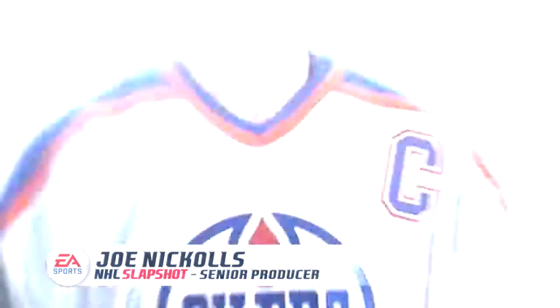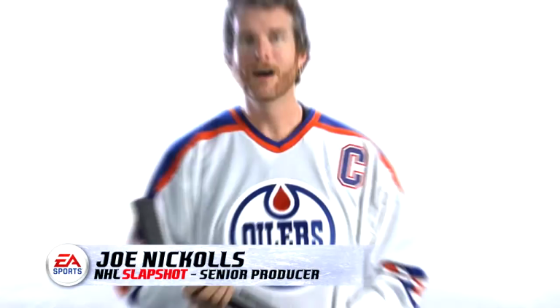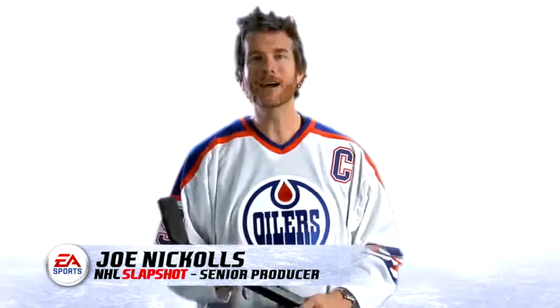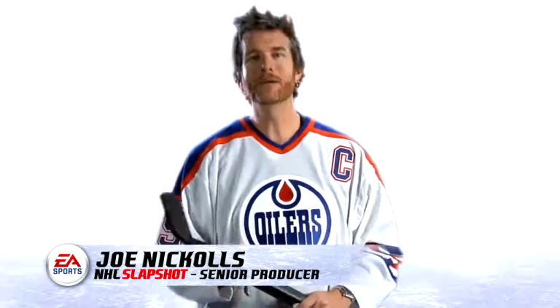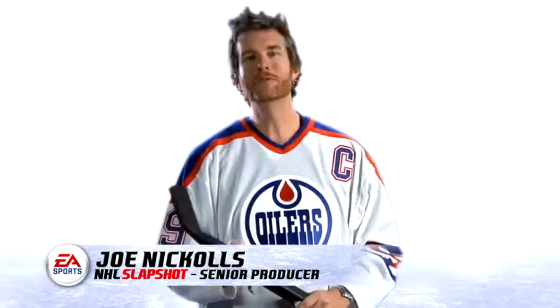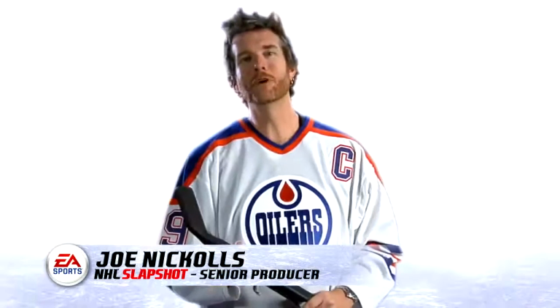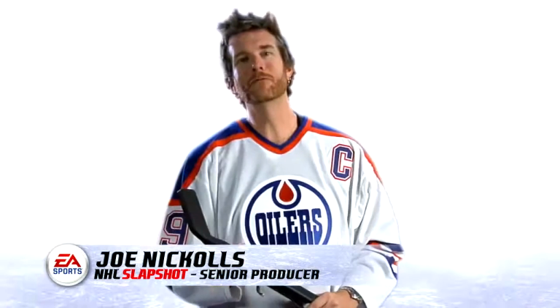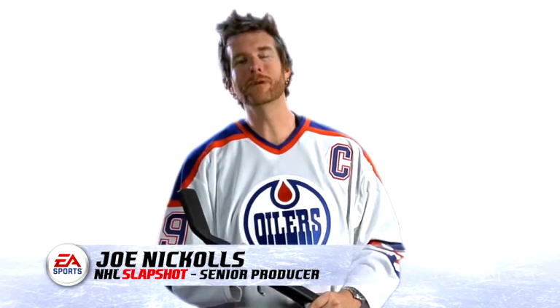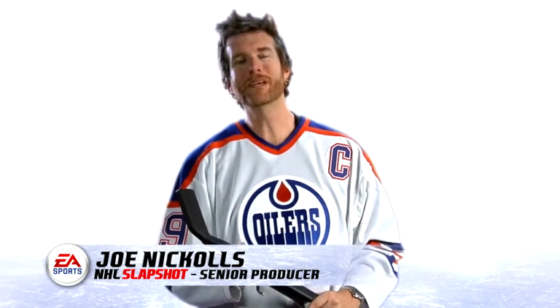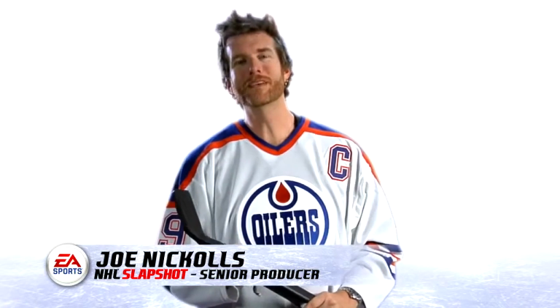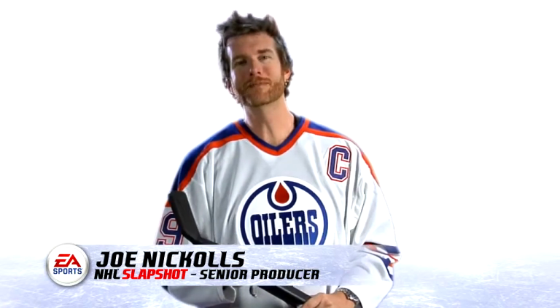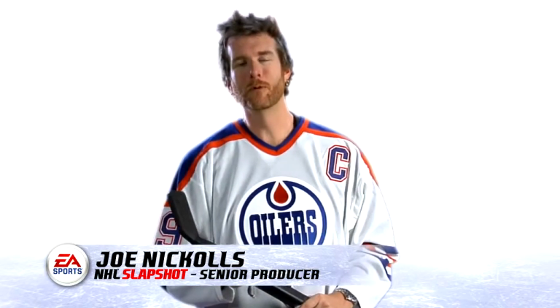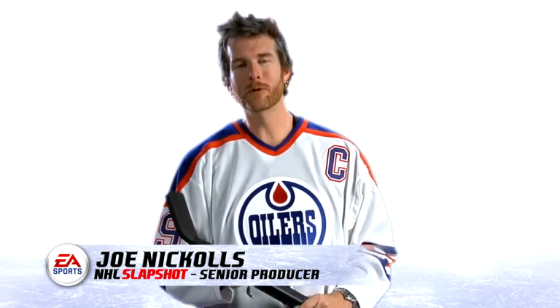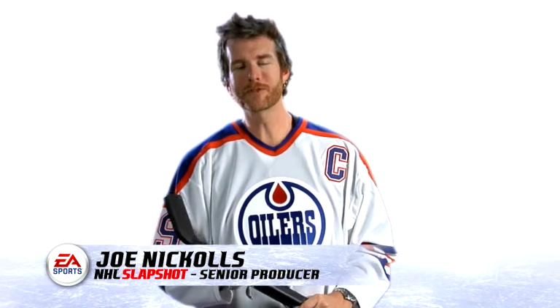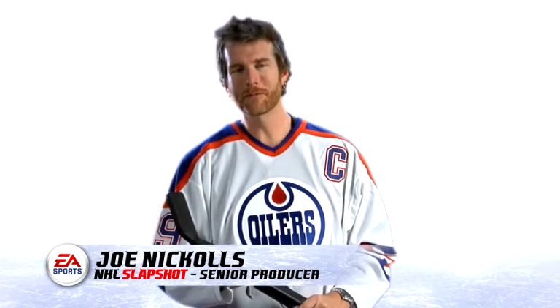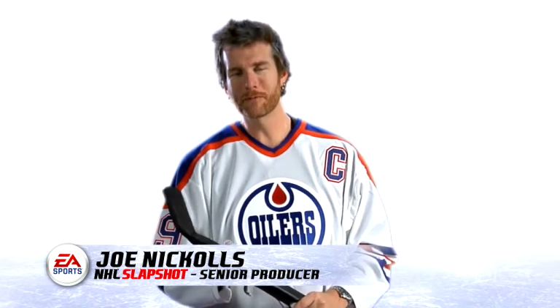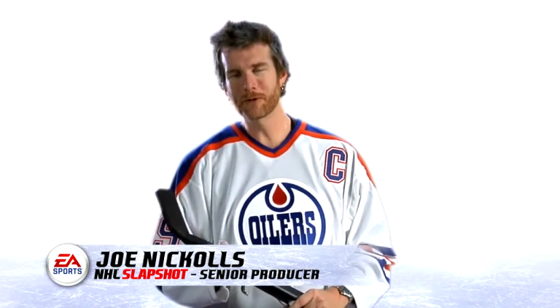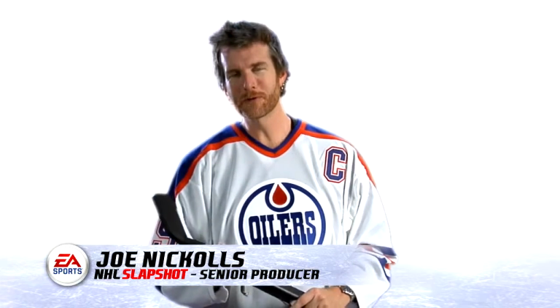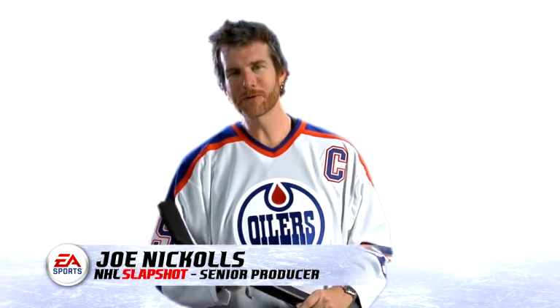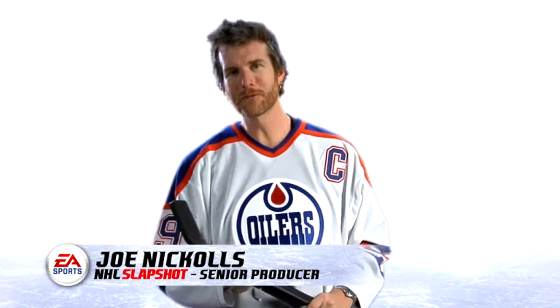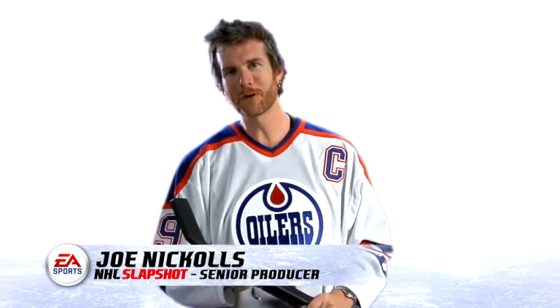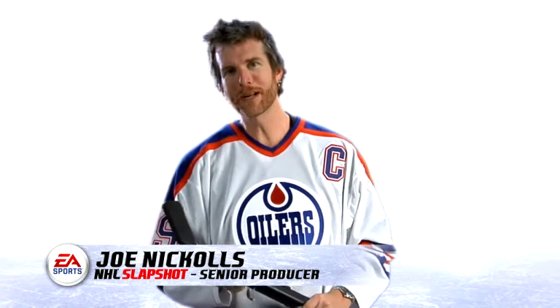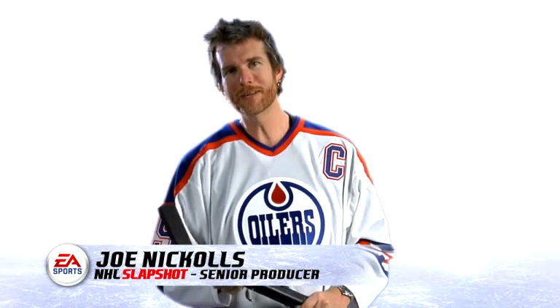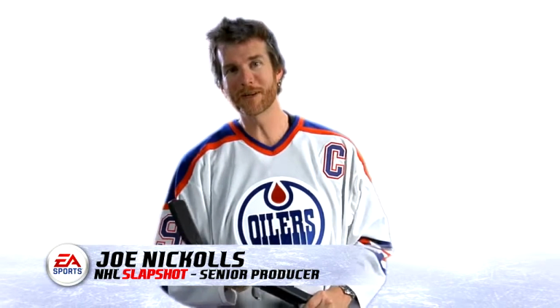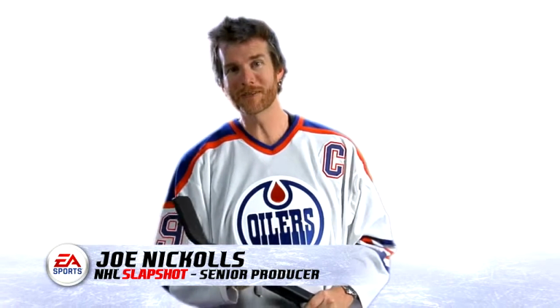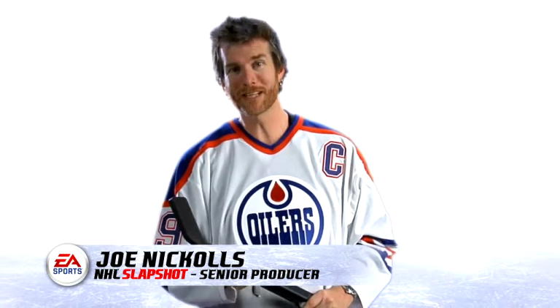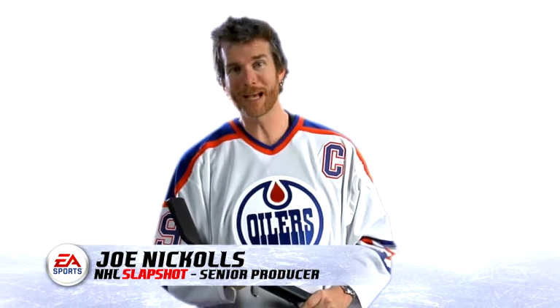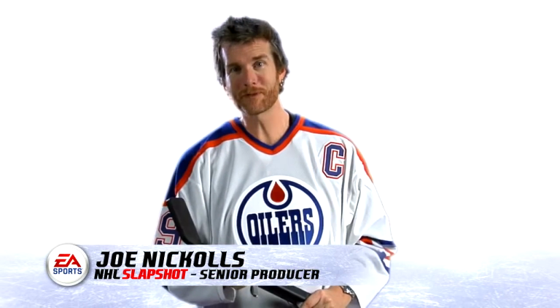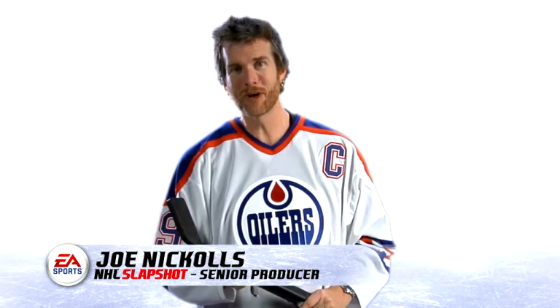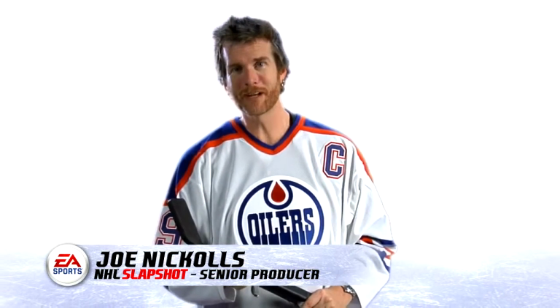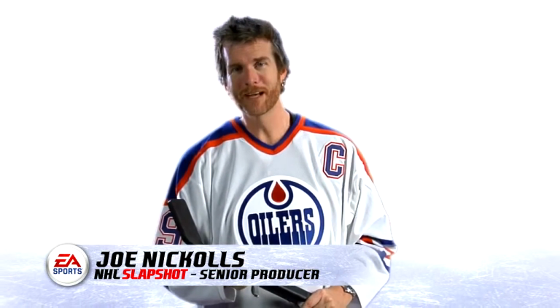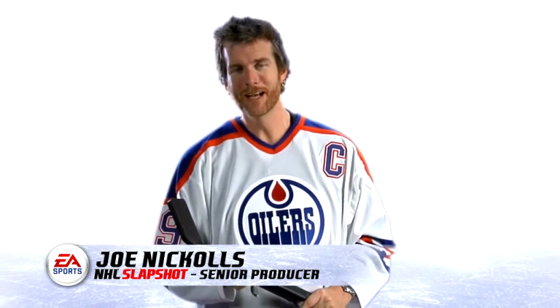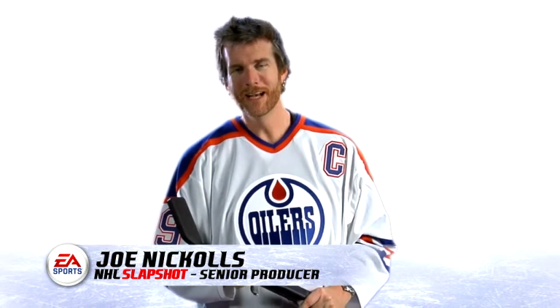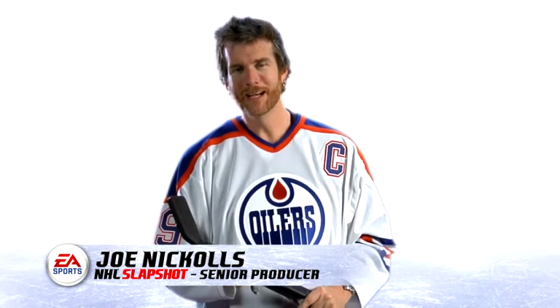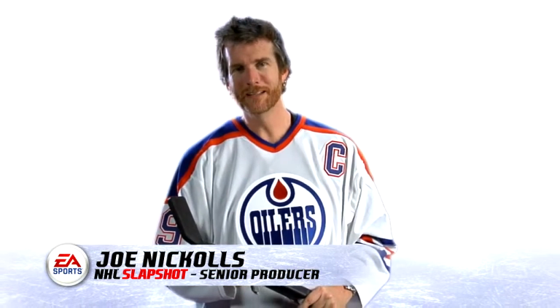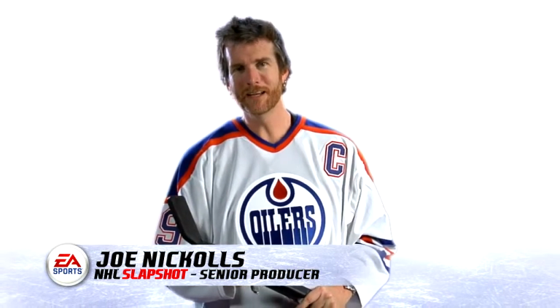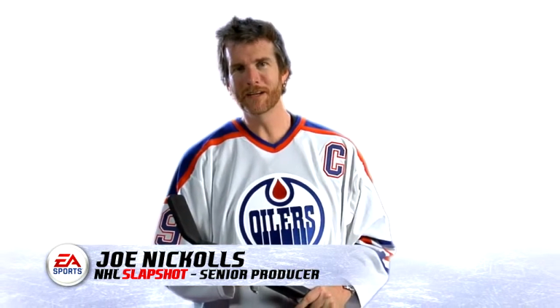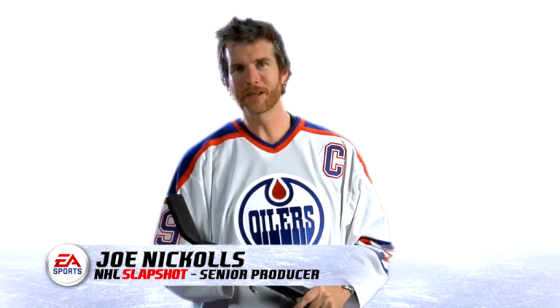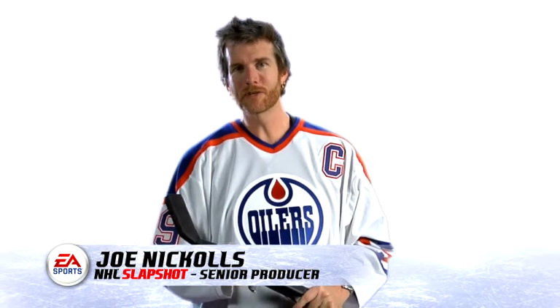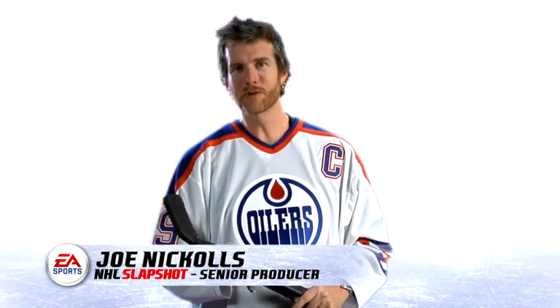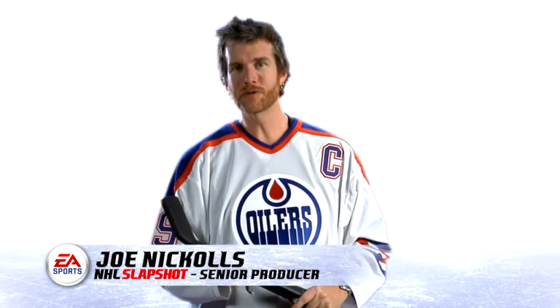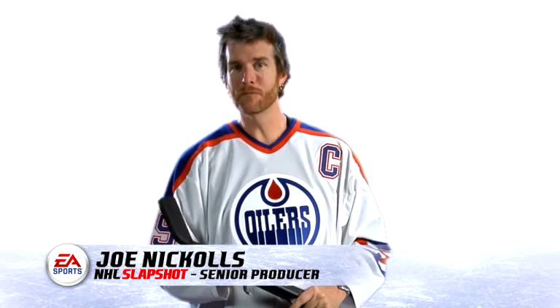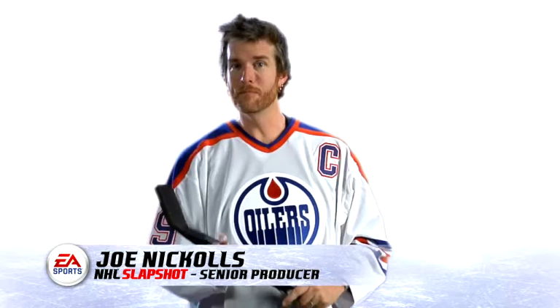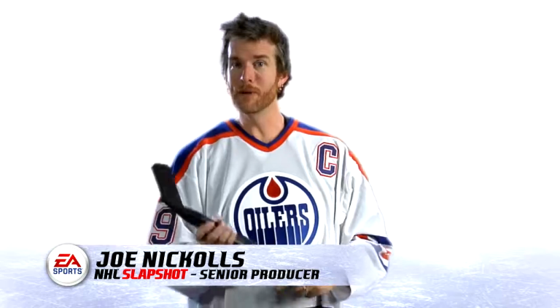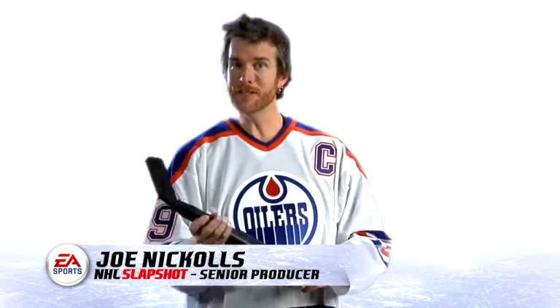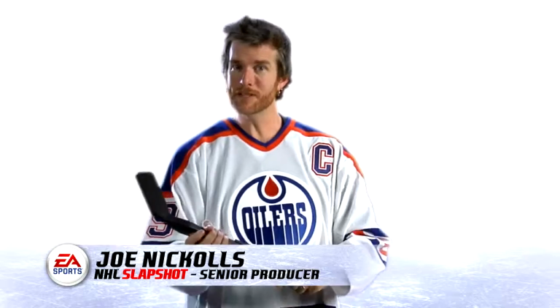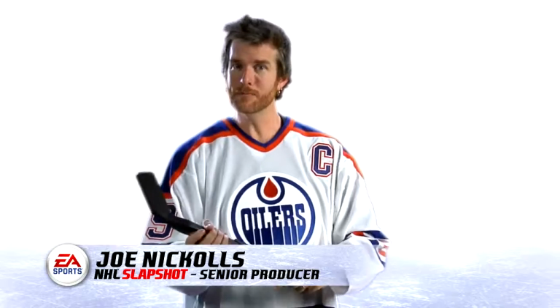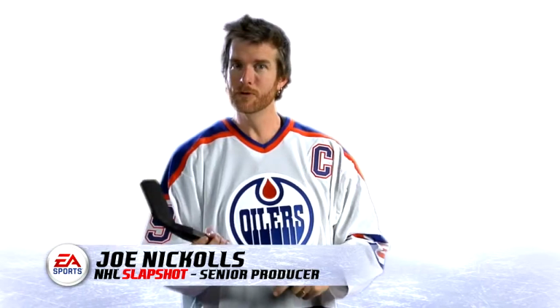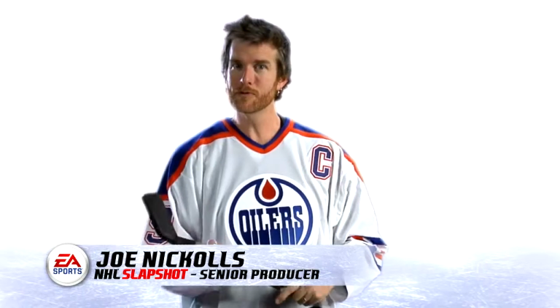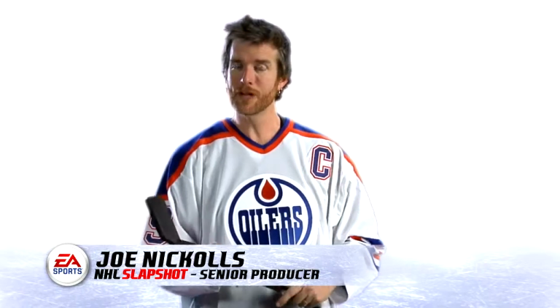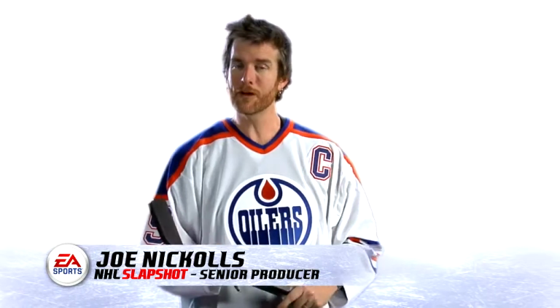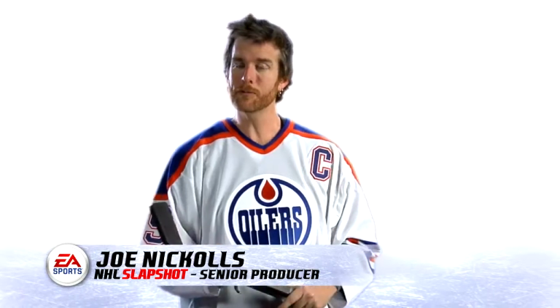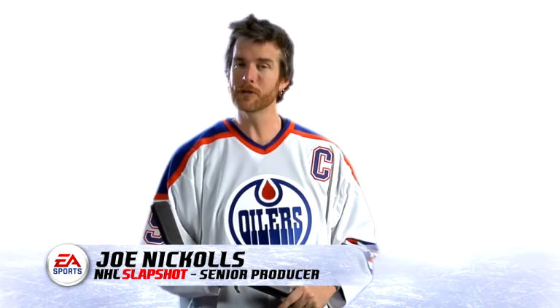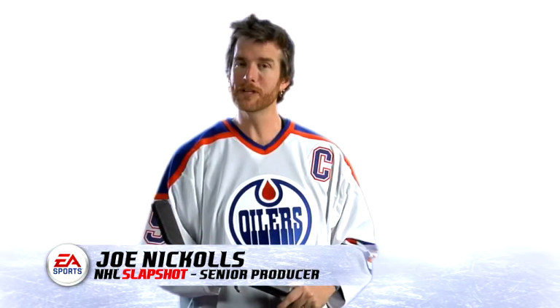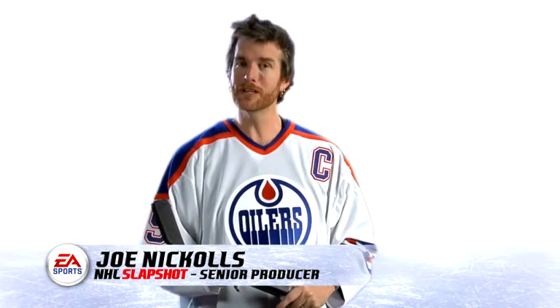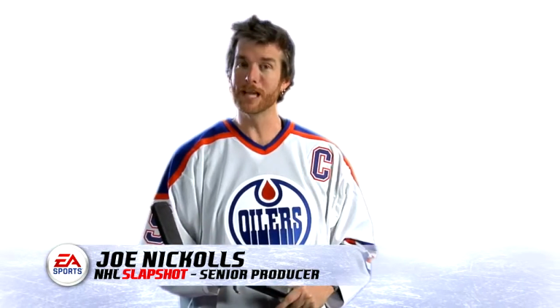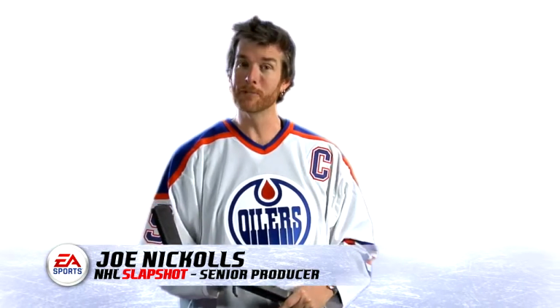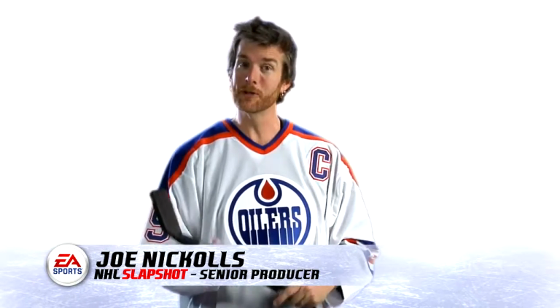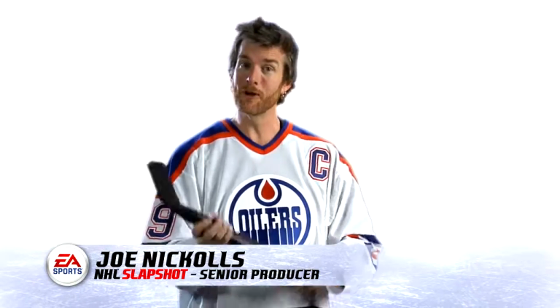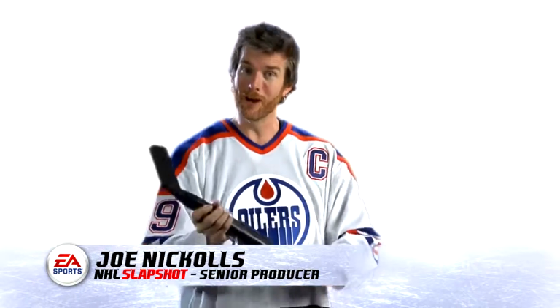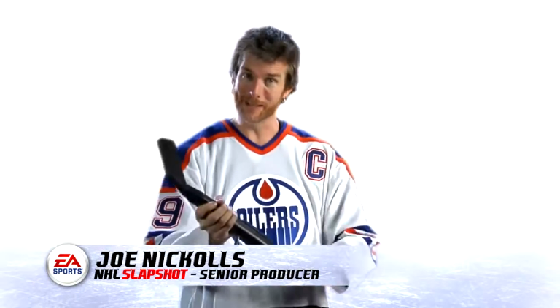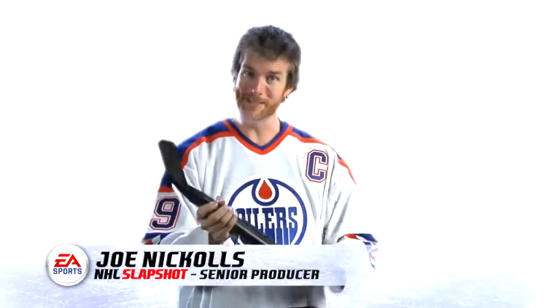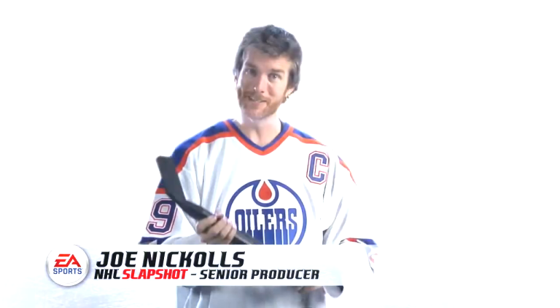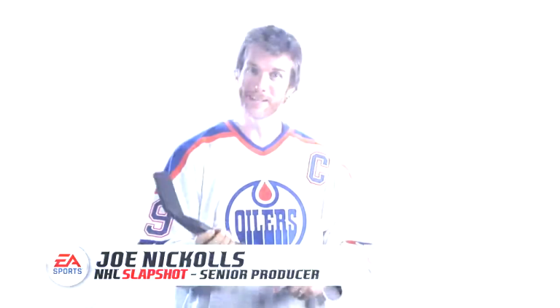Hi, I'm Joe from EA Sports. I'm the producer for NHL Slapshot, and today I'm going to show you some basic moves on how to play the game with our hockey stick.